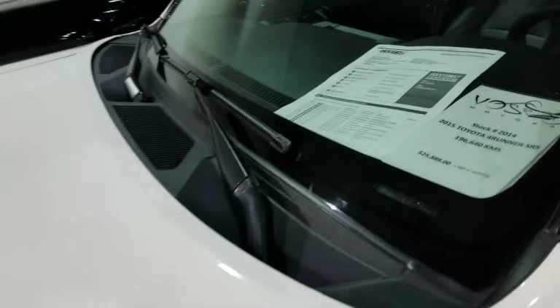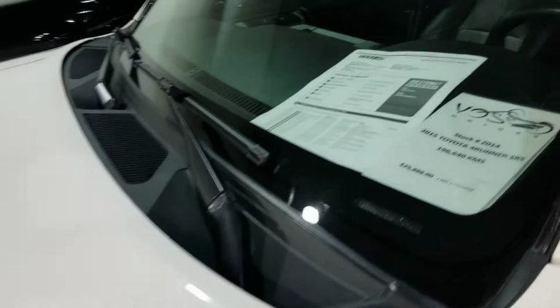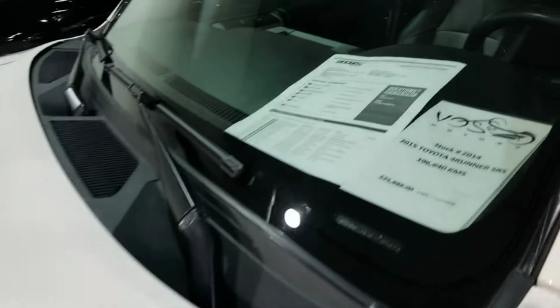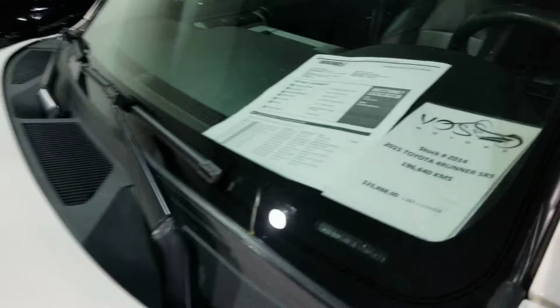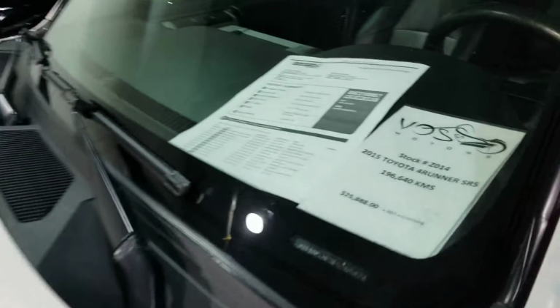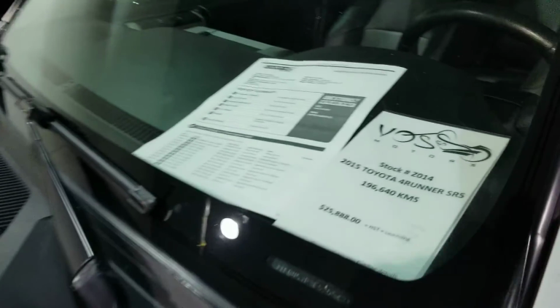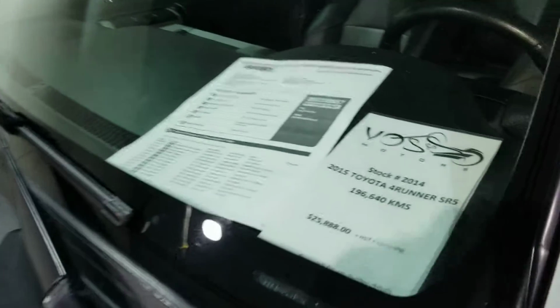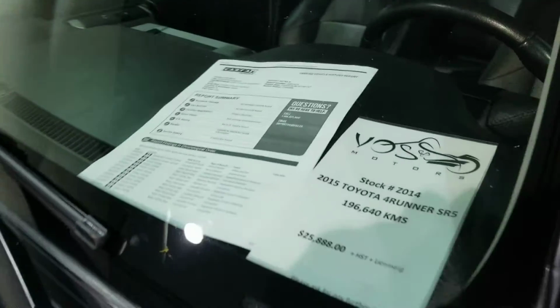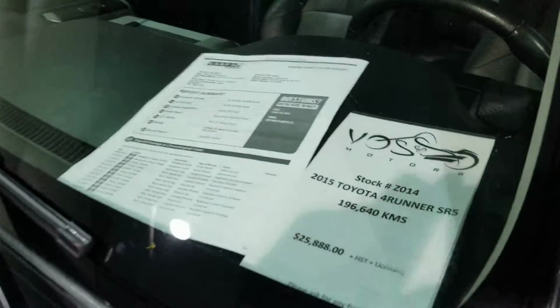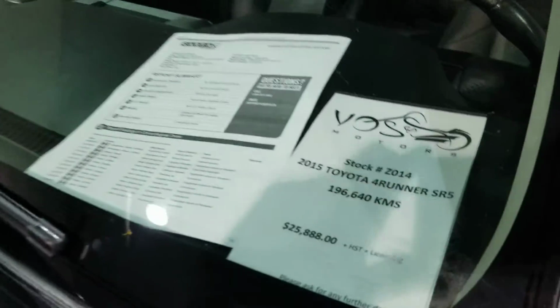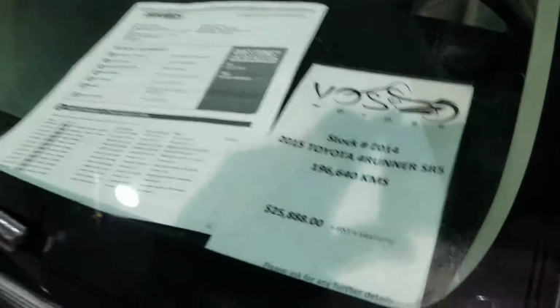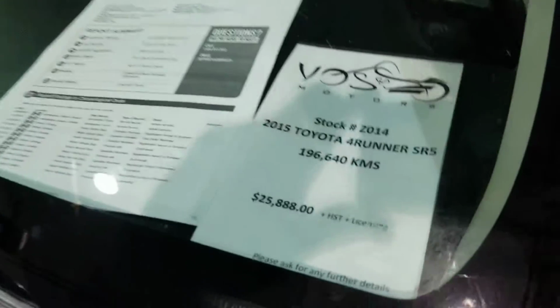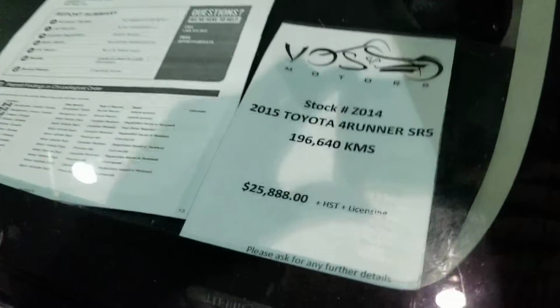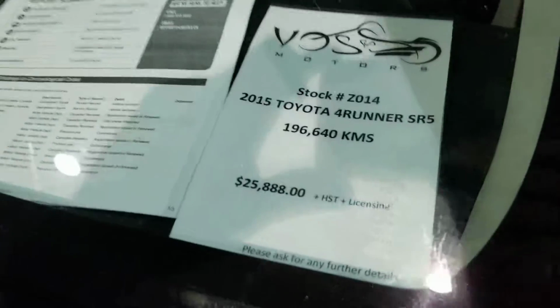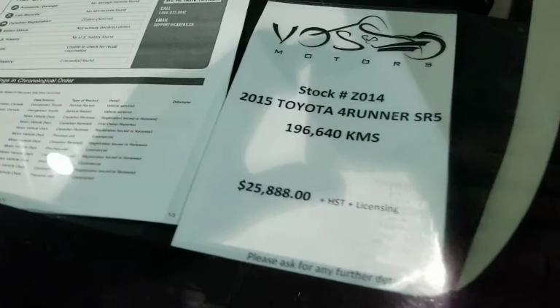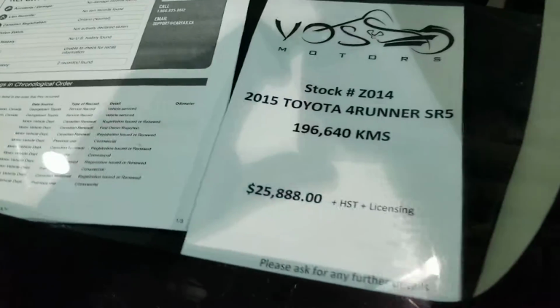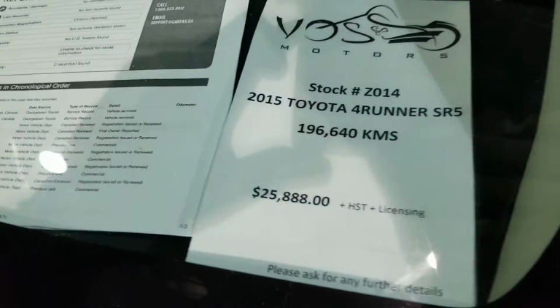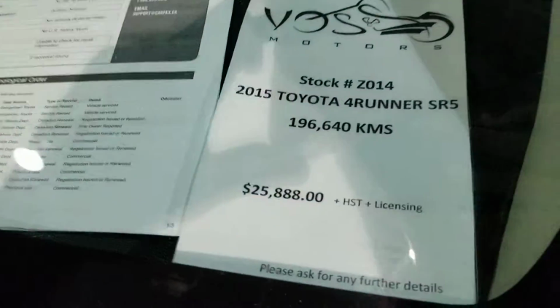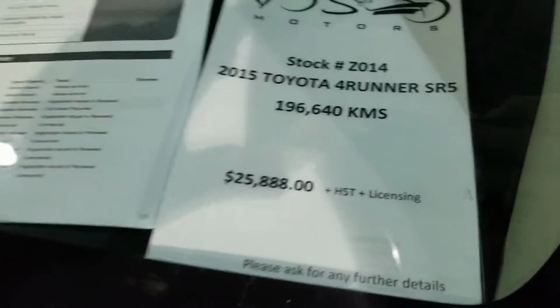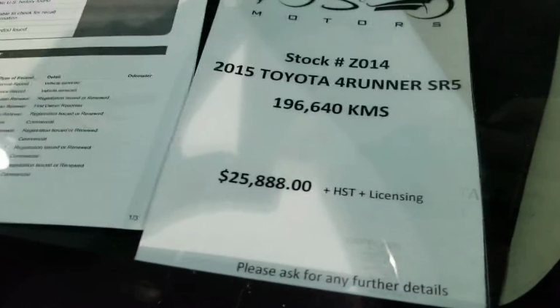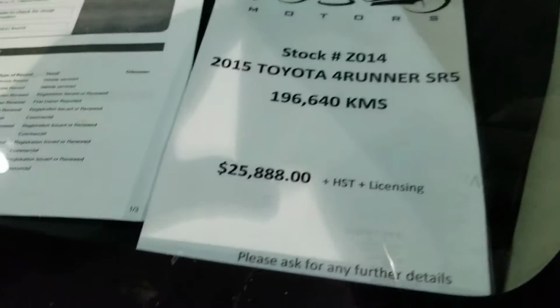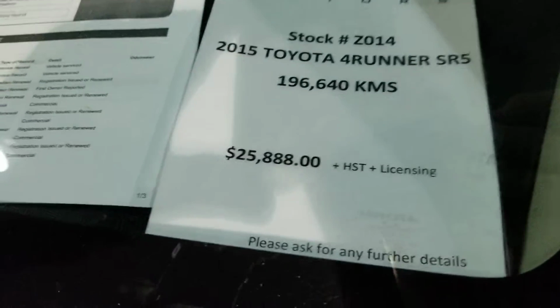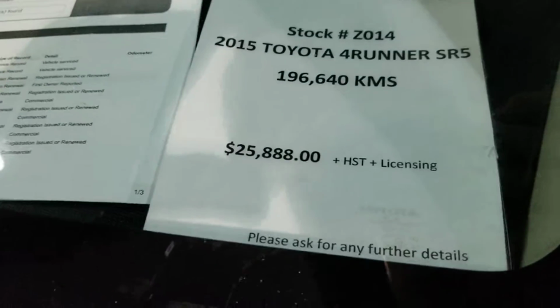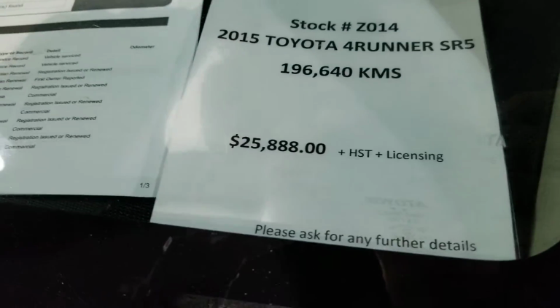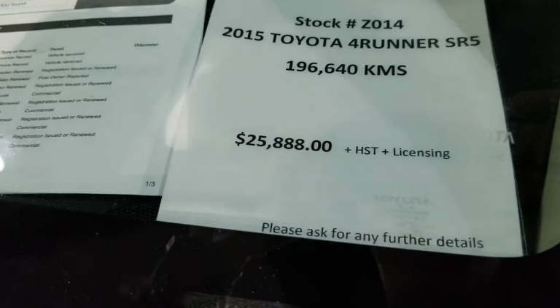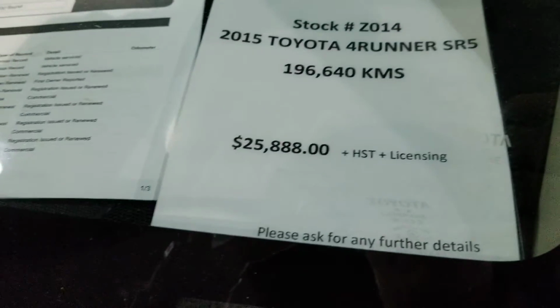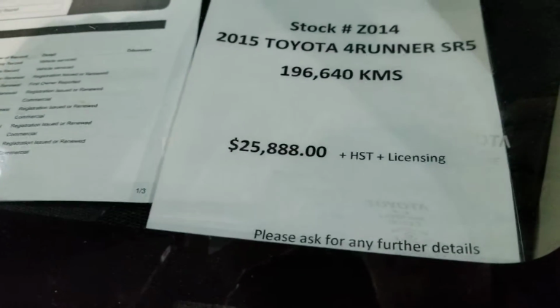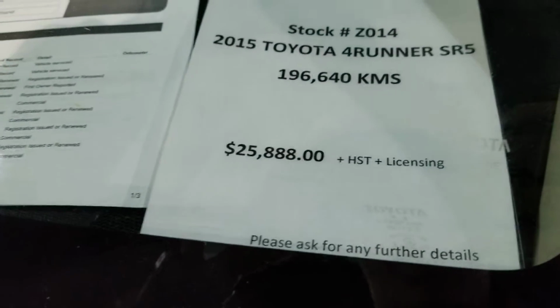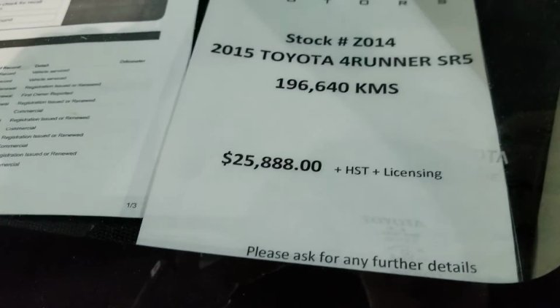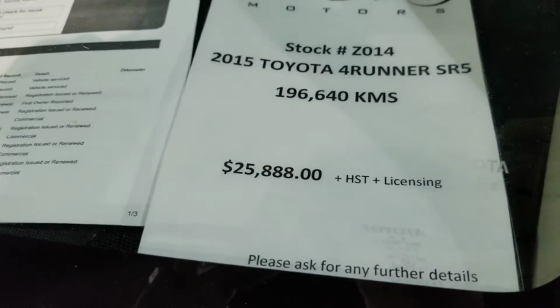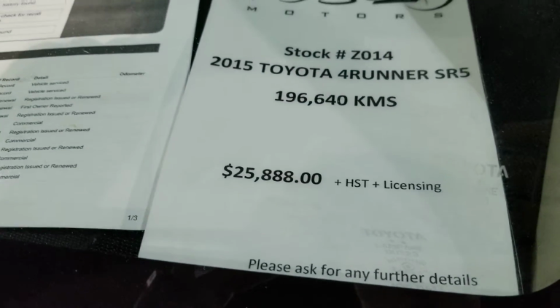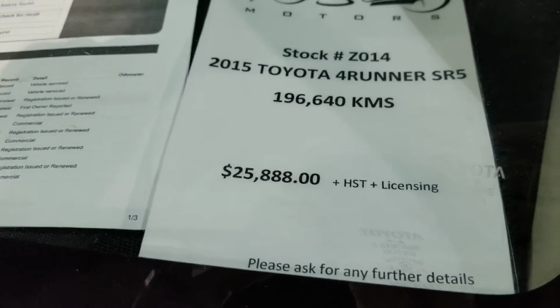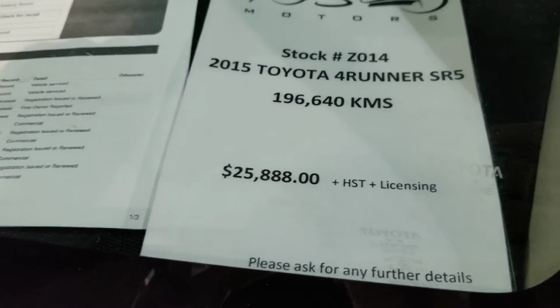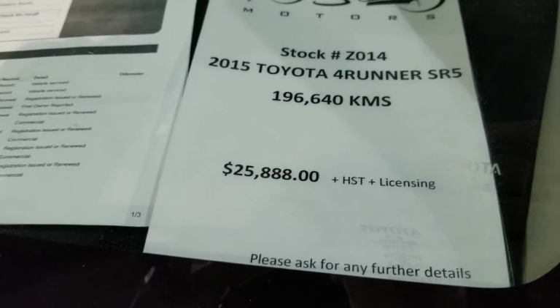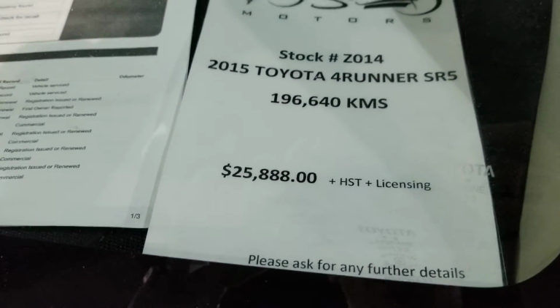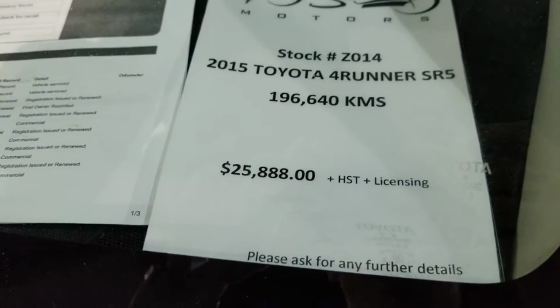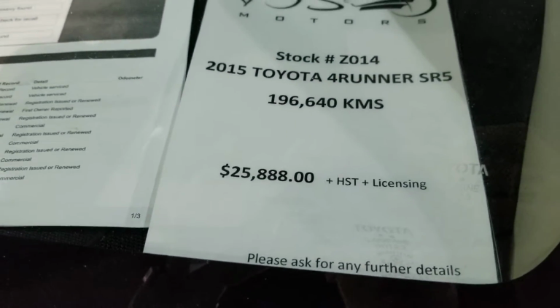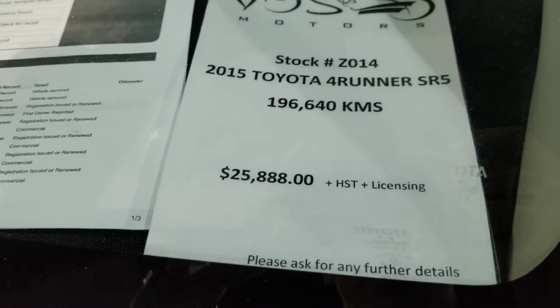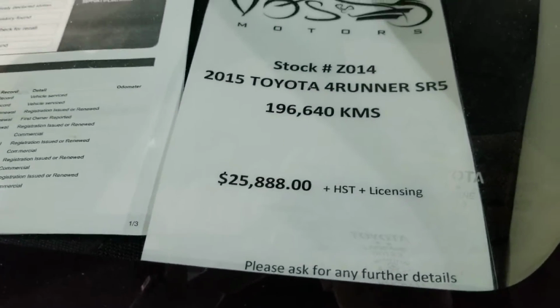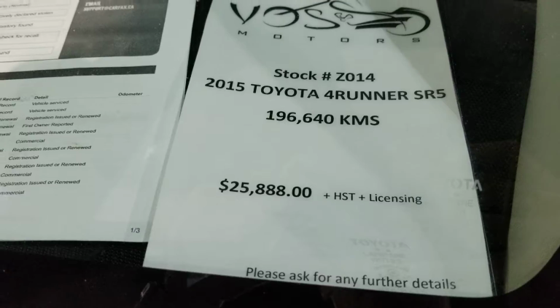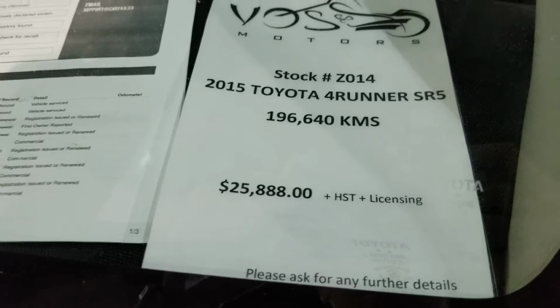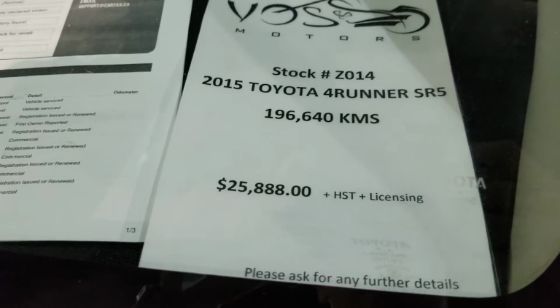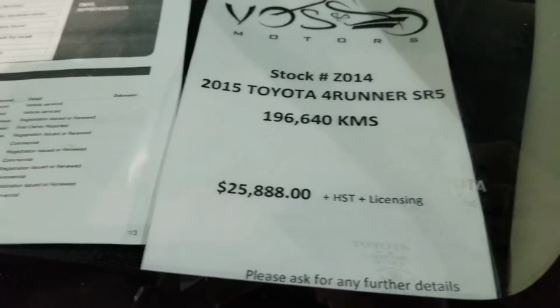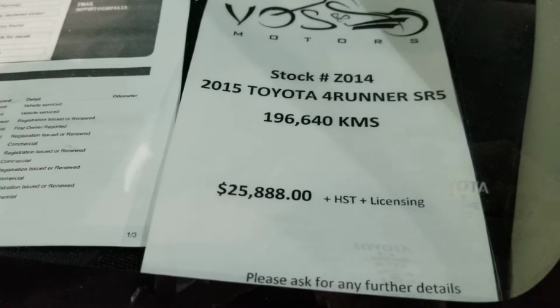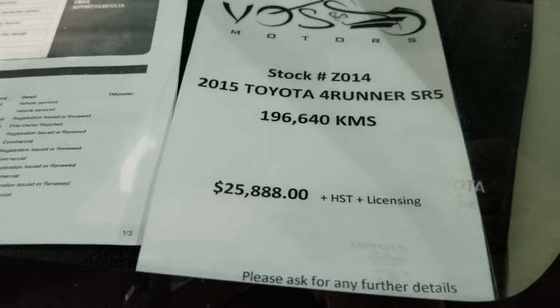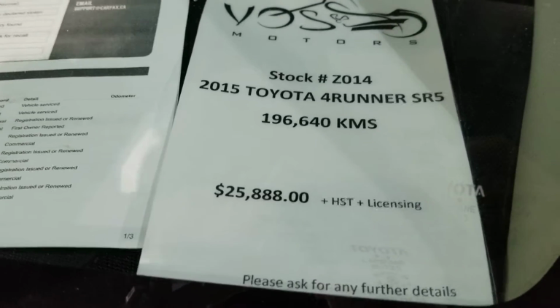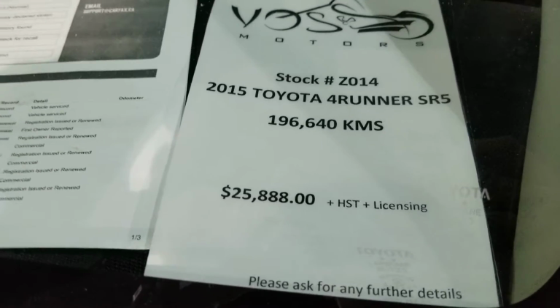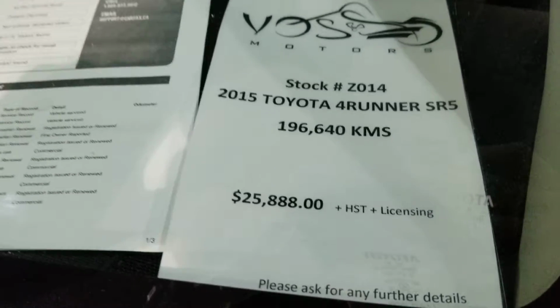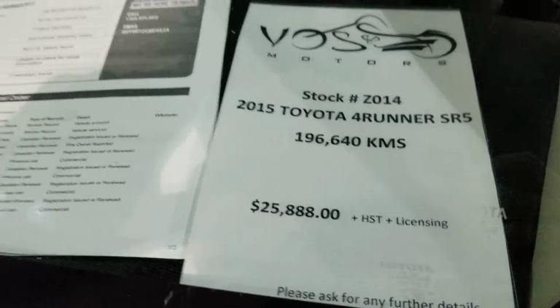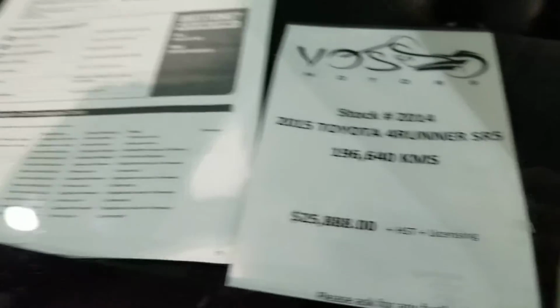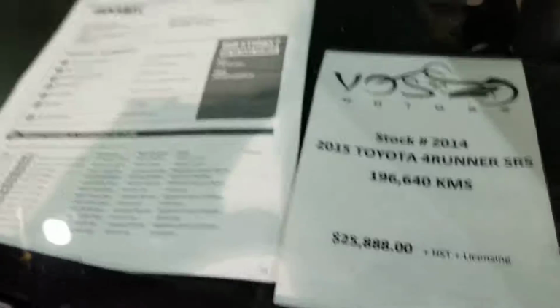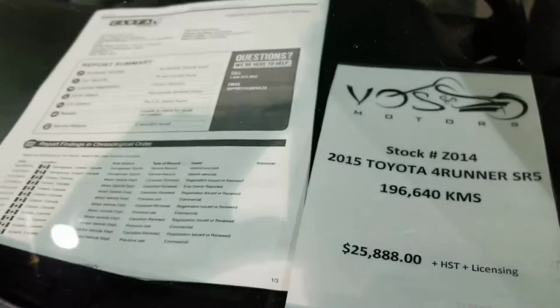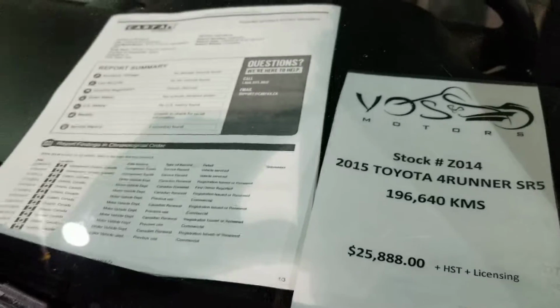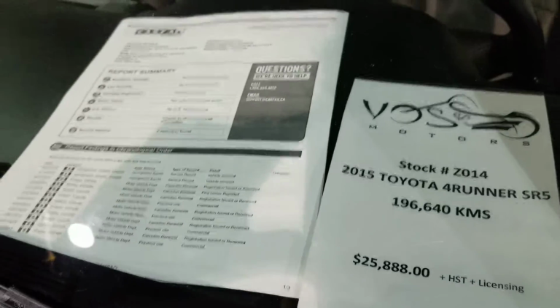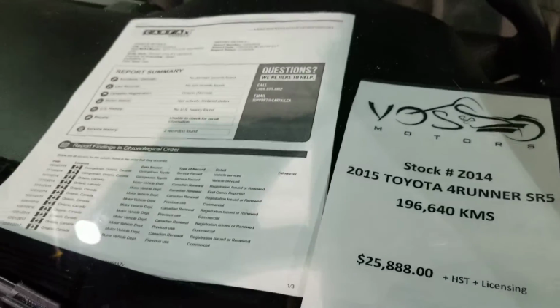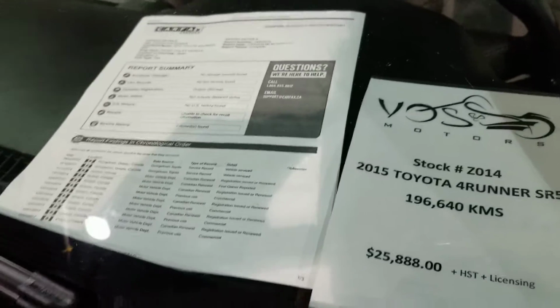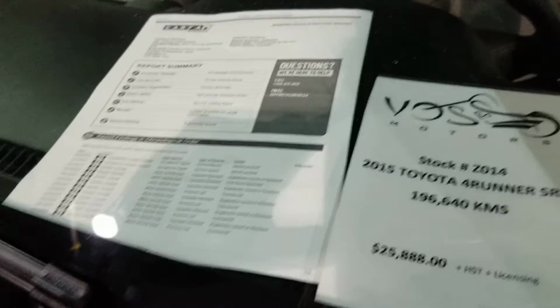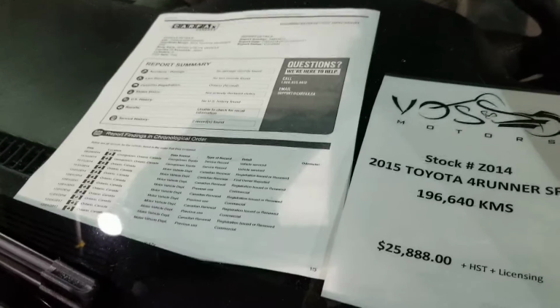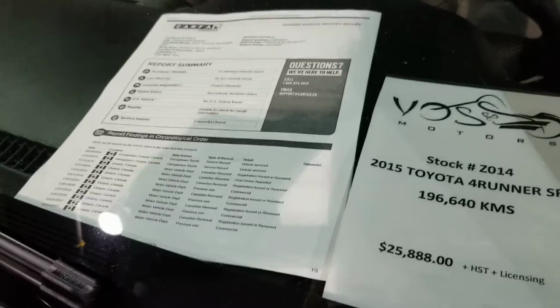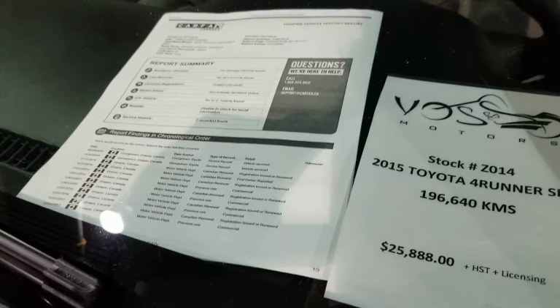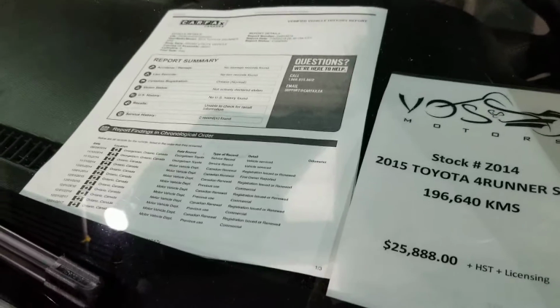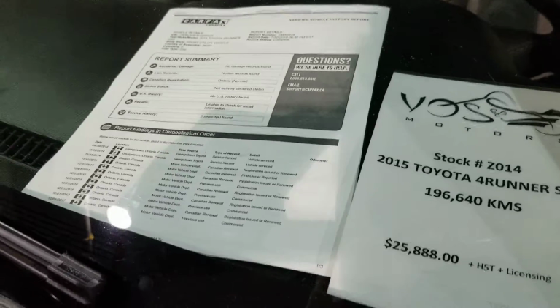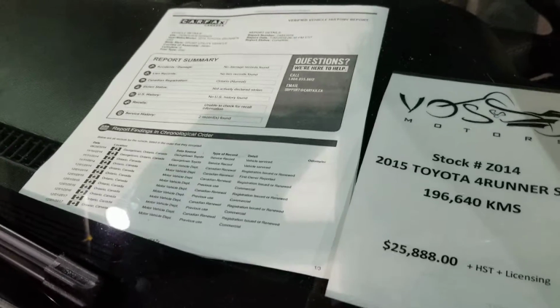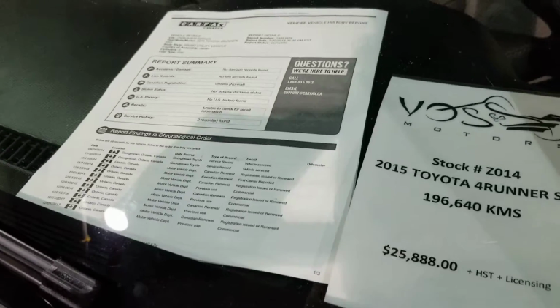I'll go over price with you here. It's $25,888 plus taxes and licensing — we don't charge any other fees here at this dealership.